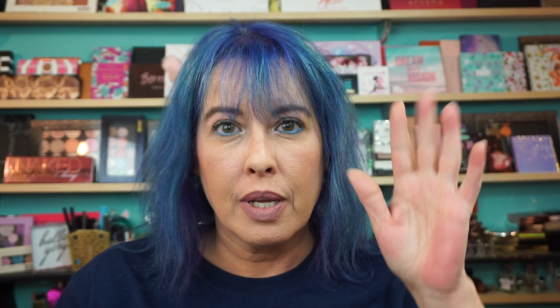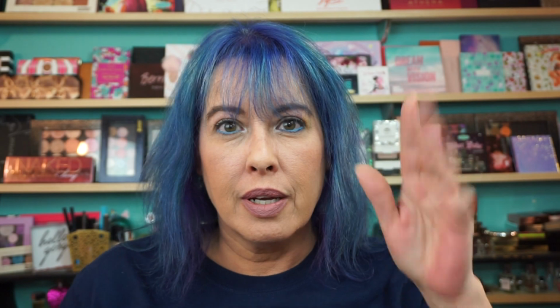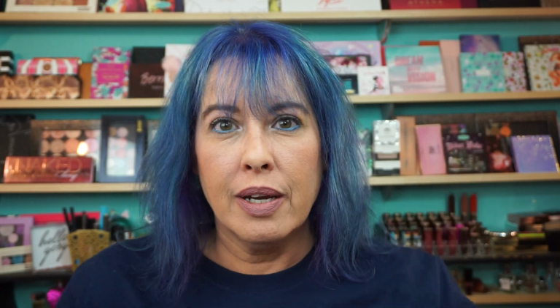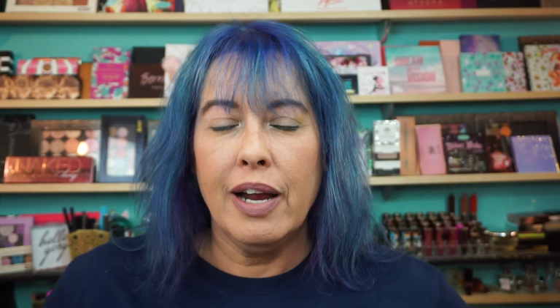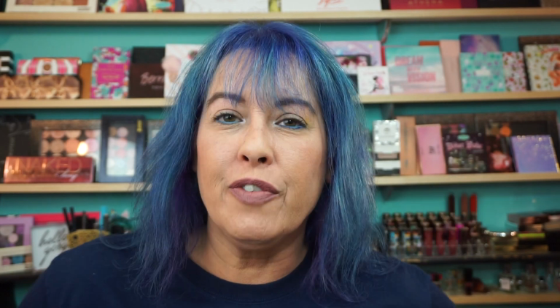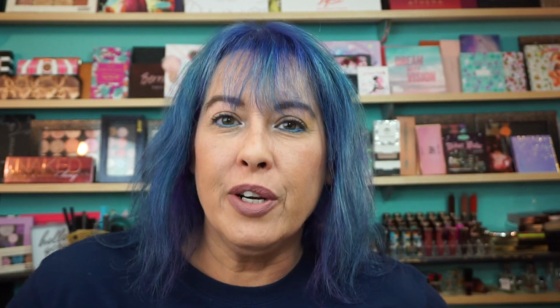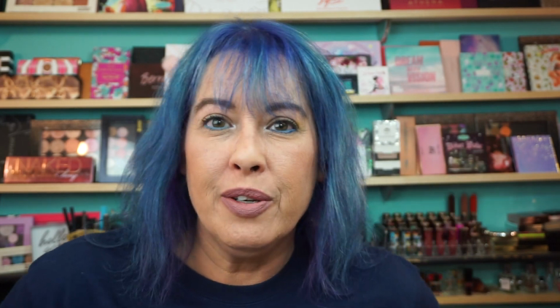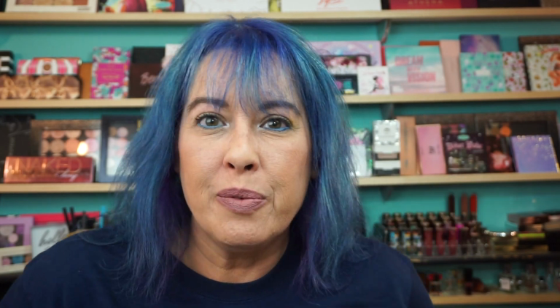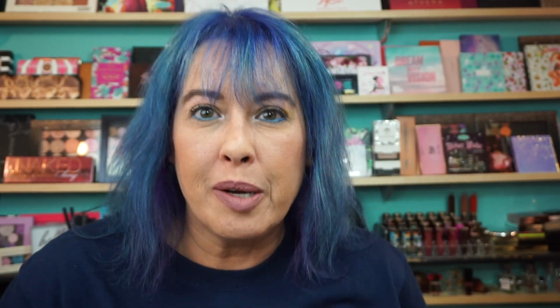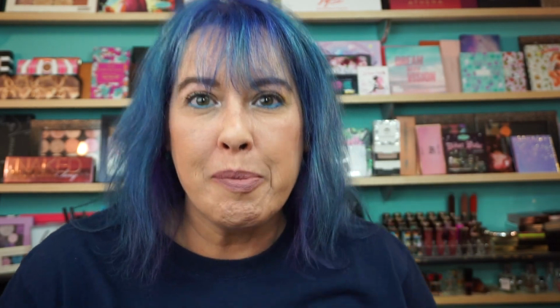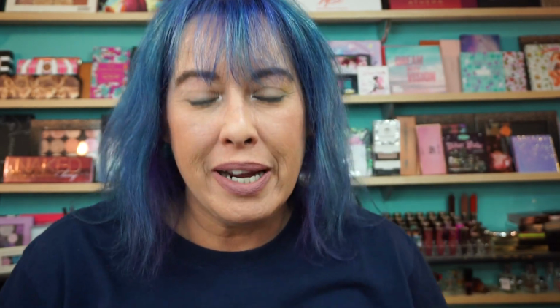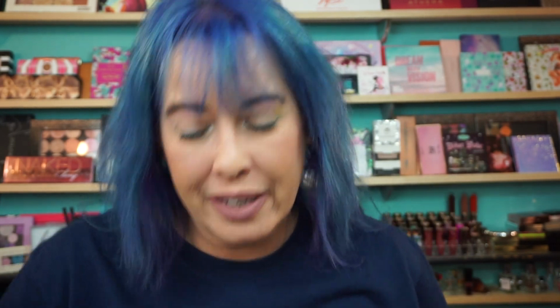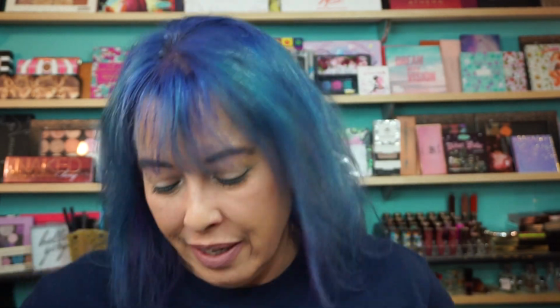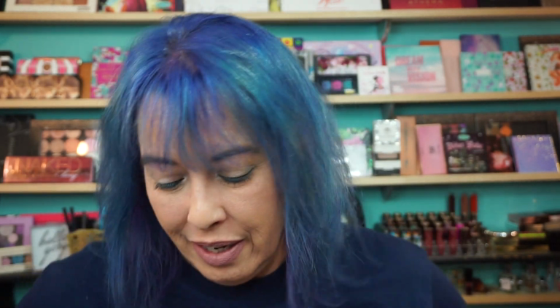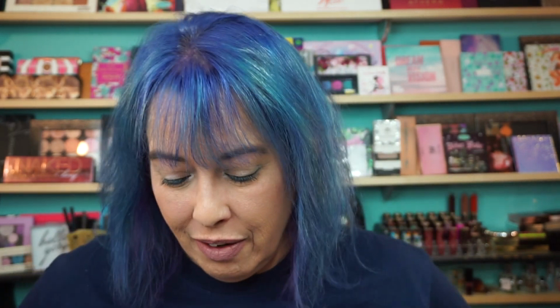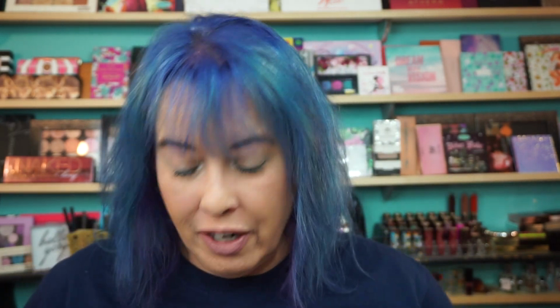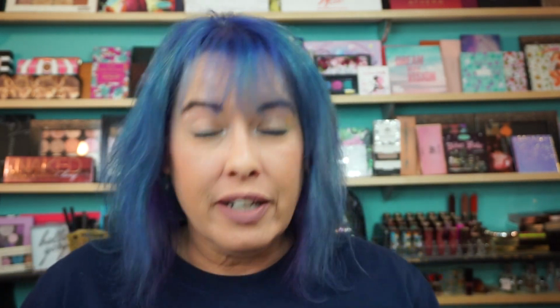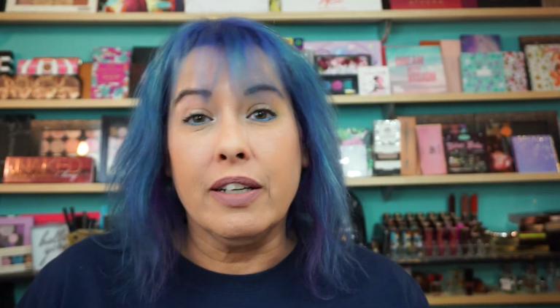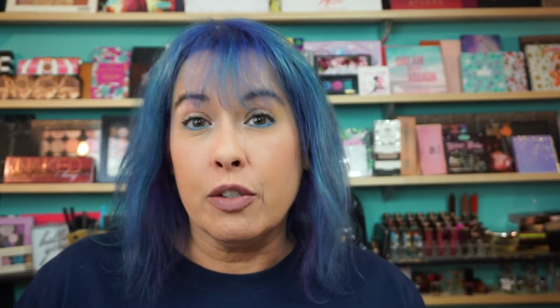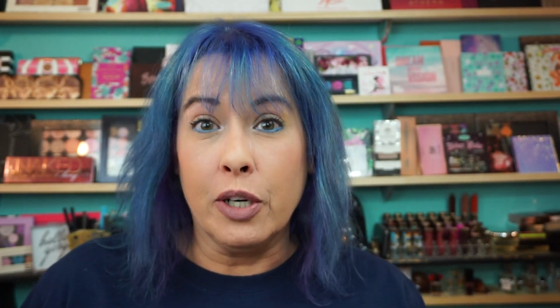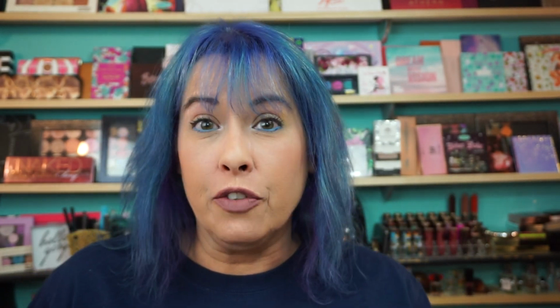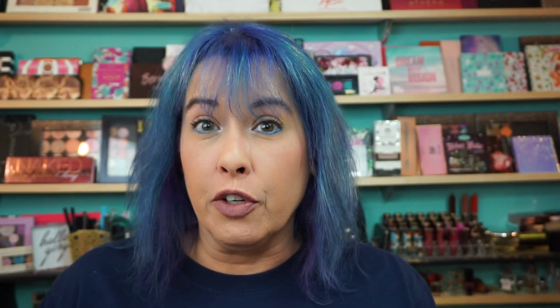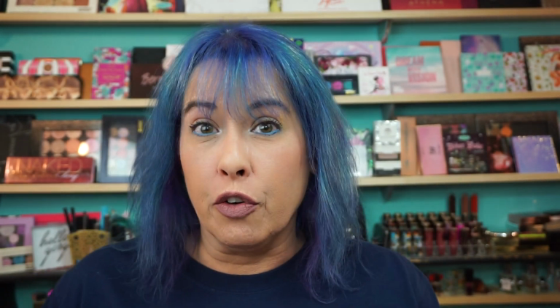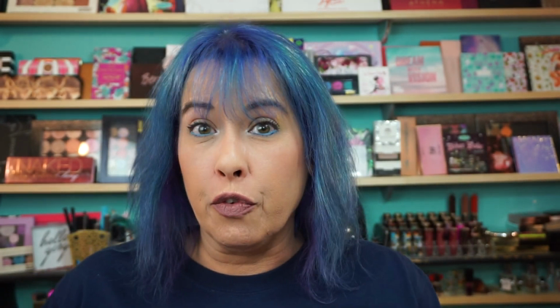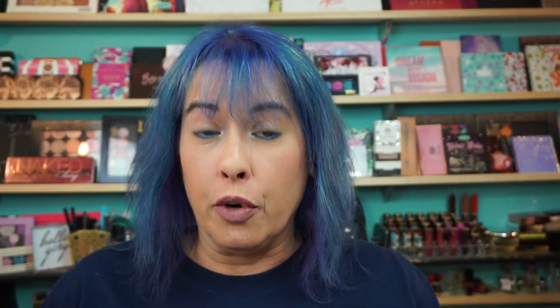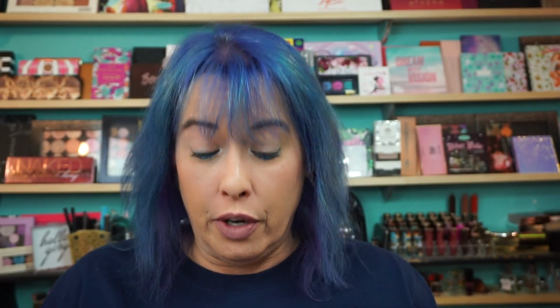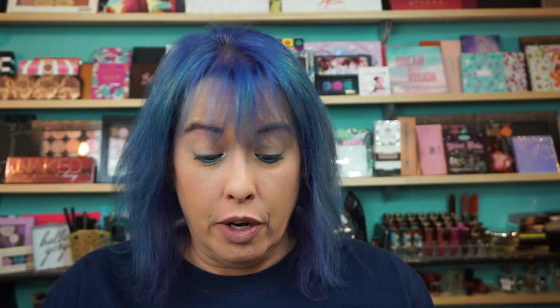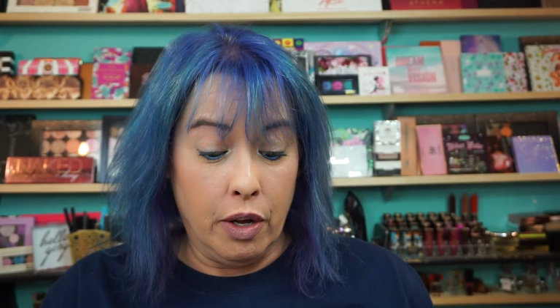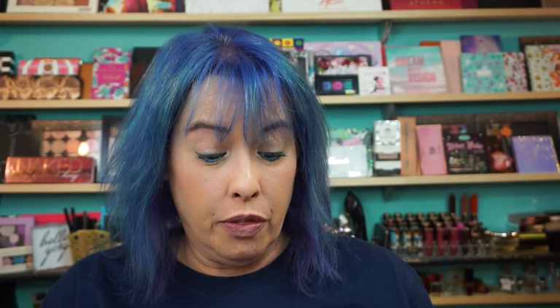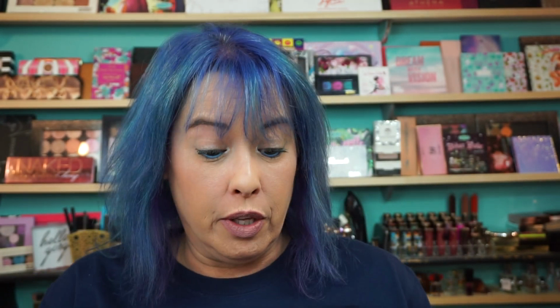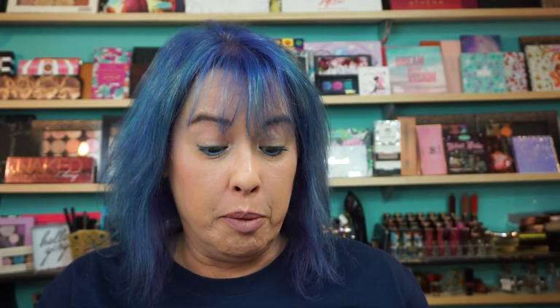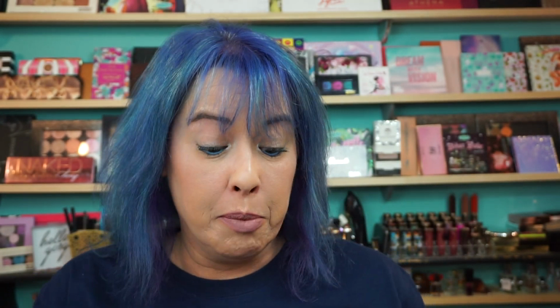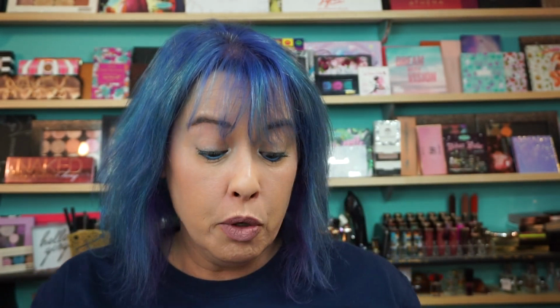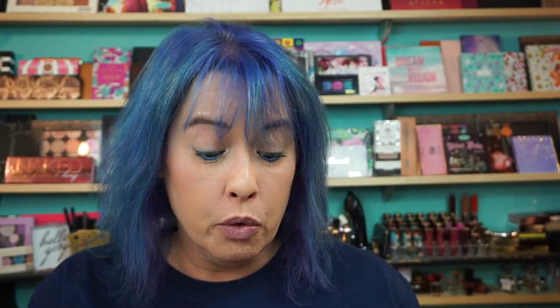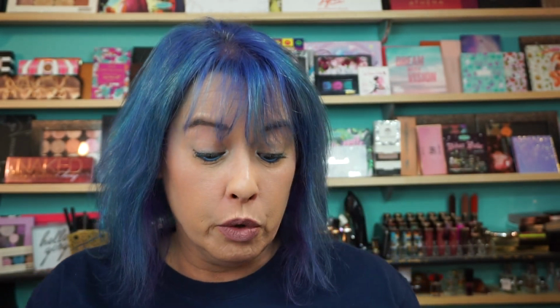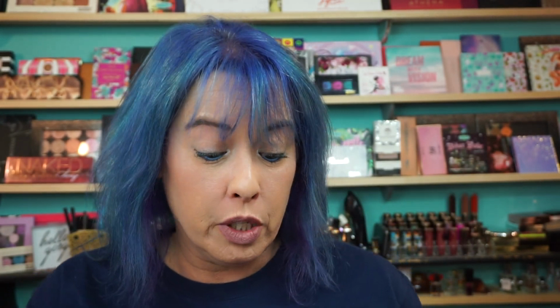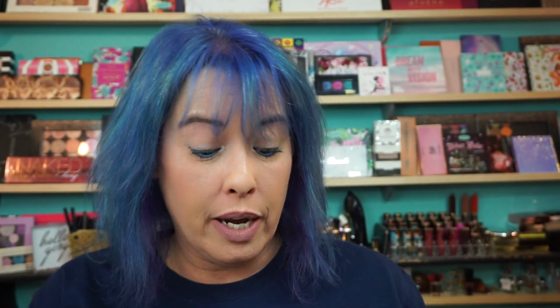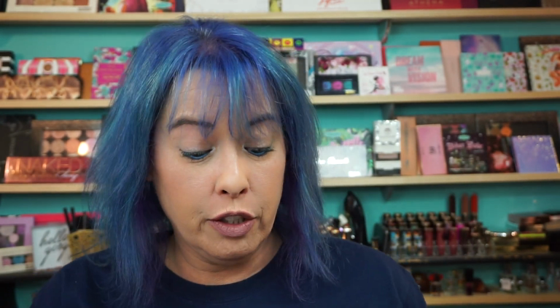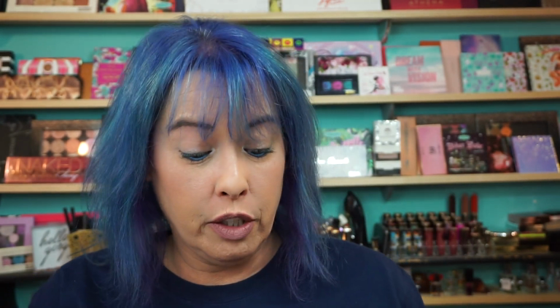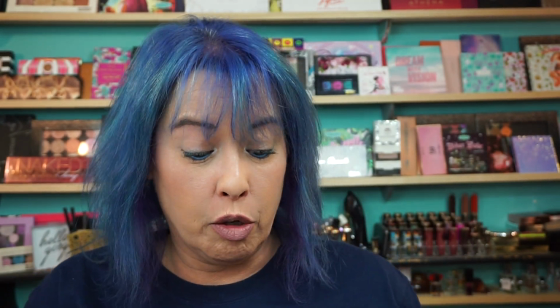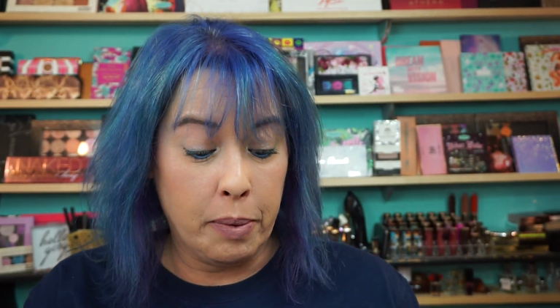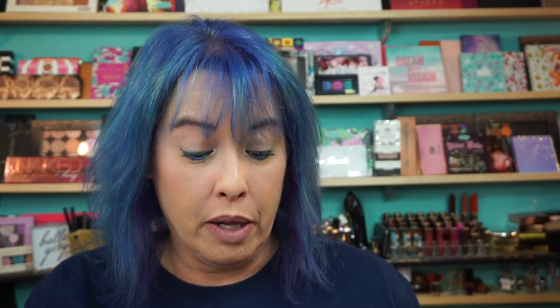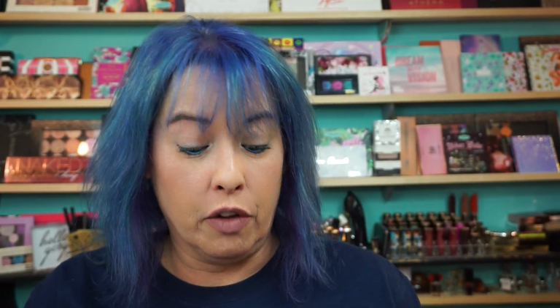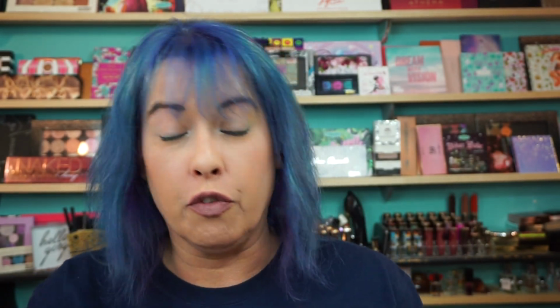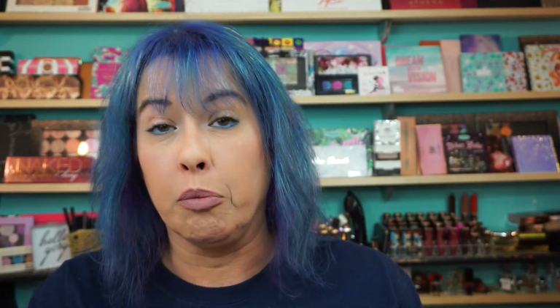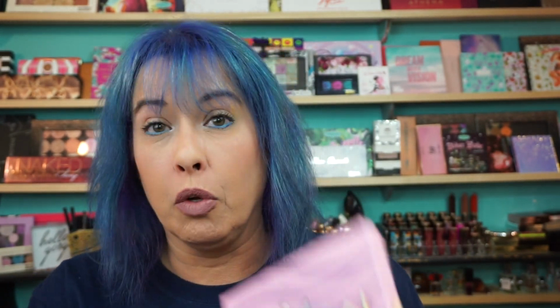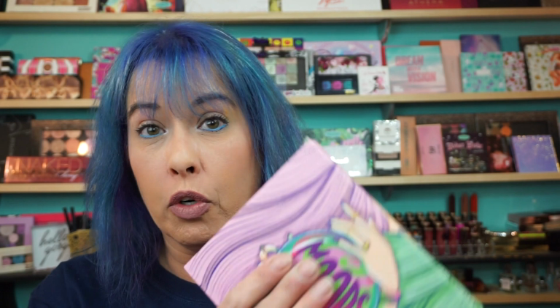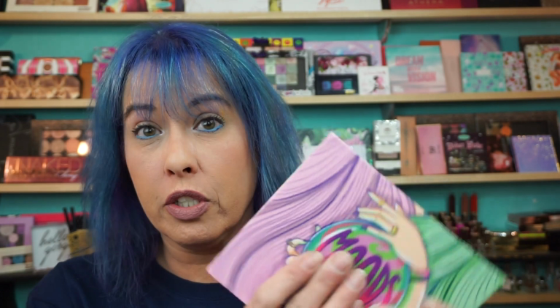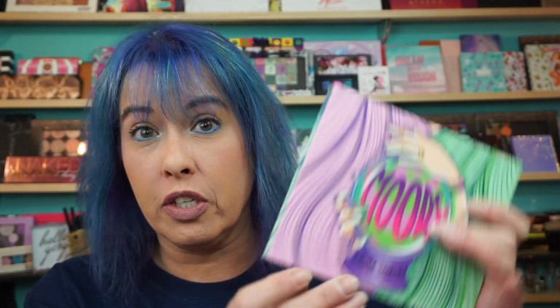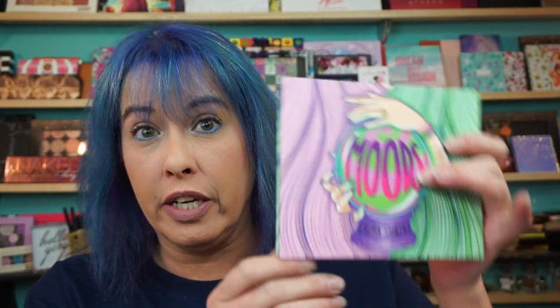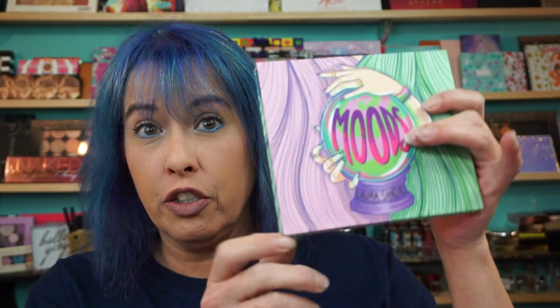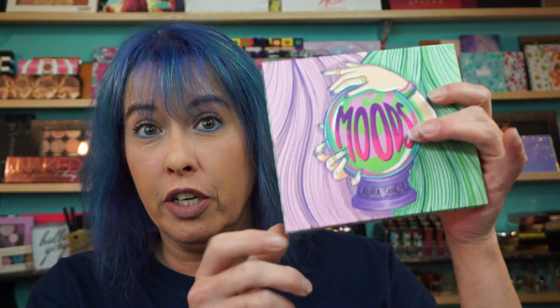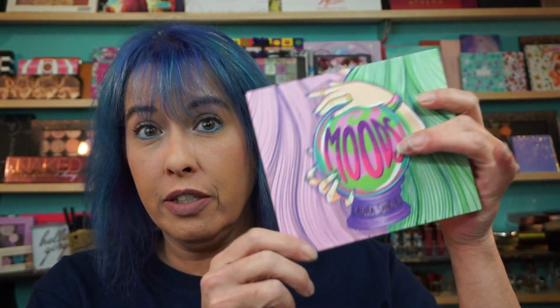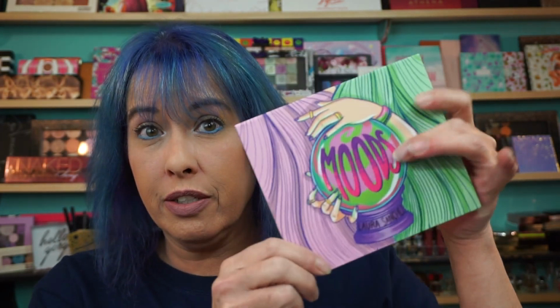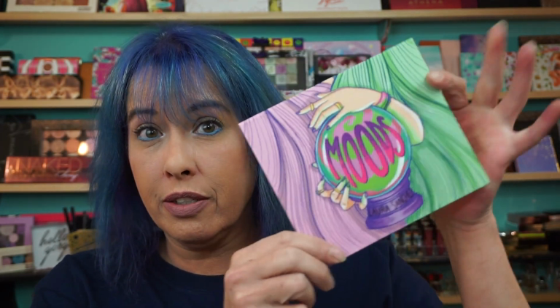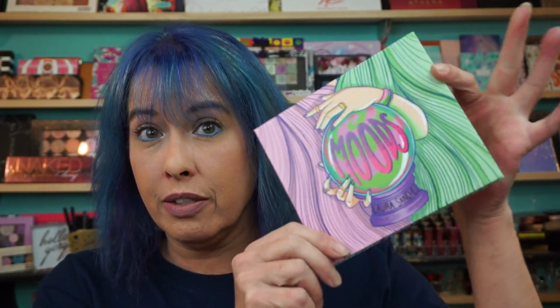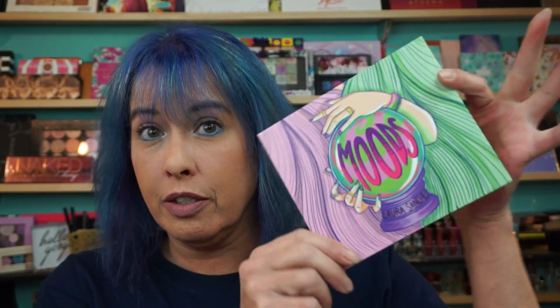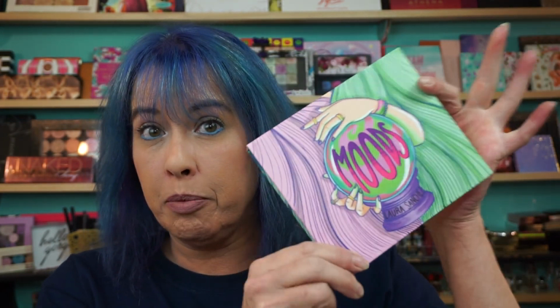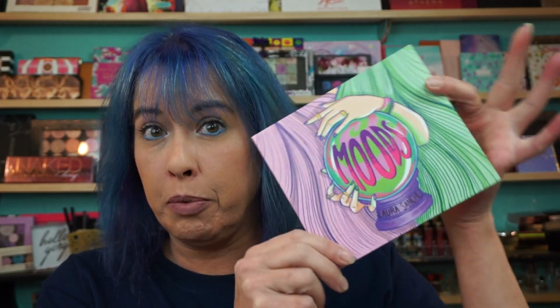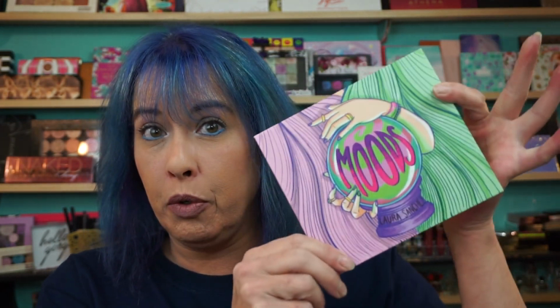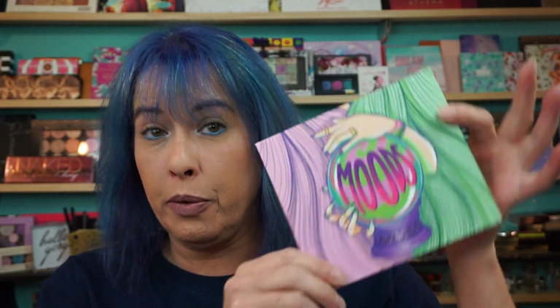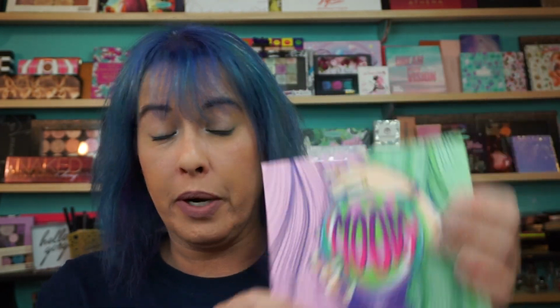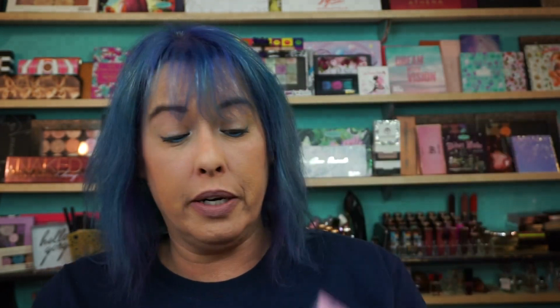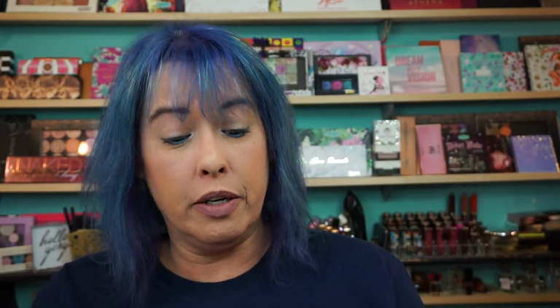Hi everyone, welcome back. Got a swatch video for you — the Moods Eyeshadow Palette from Laura Sanchez. This beauty right here.